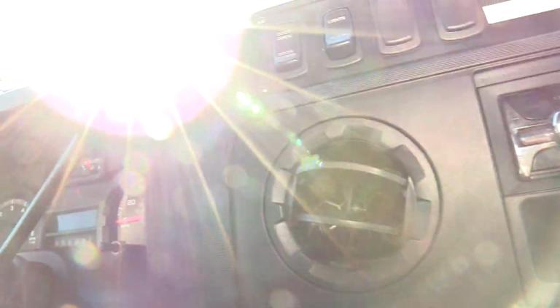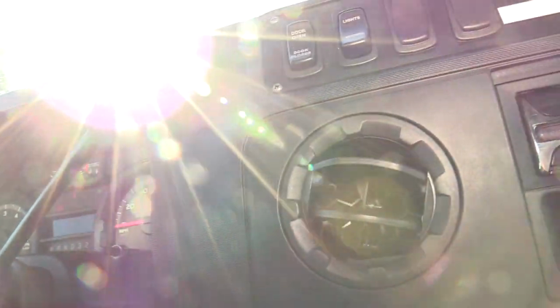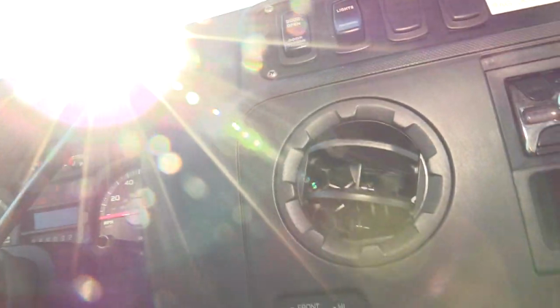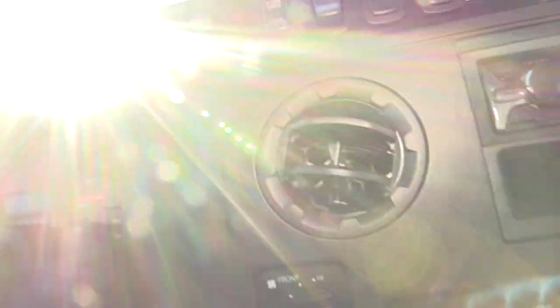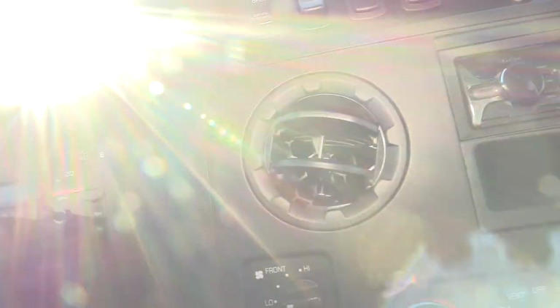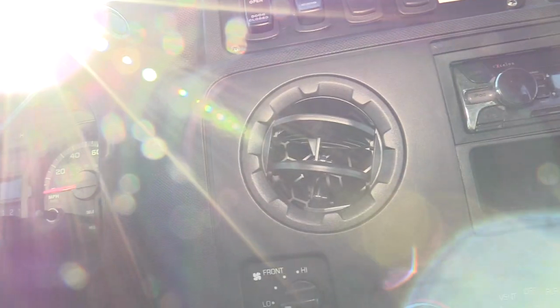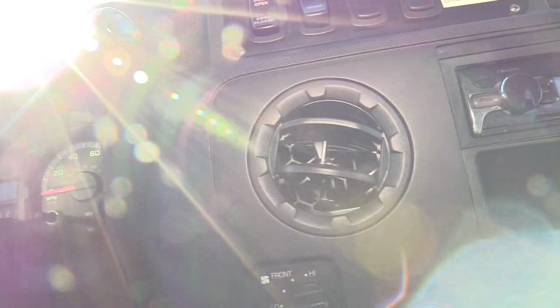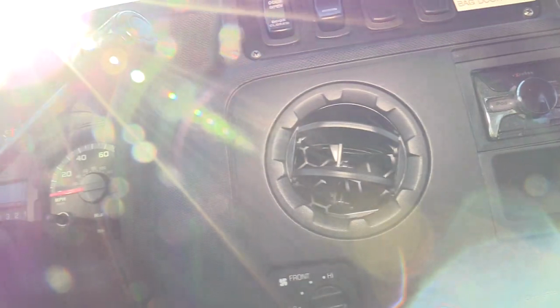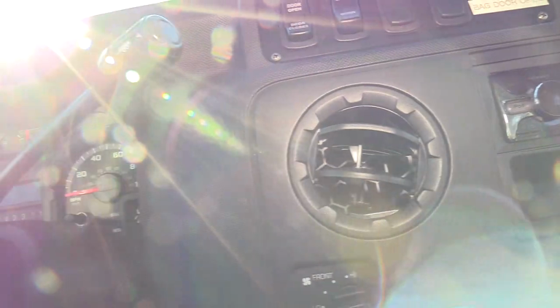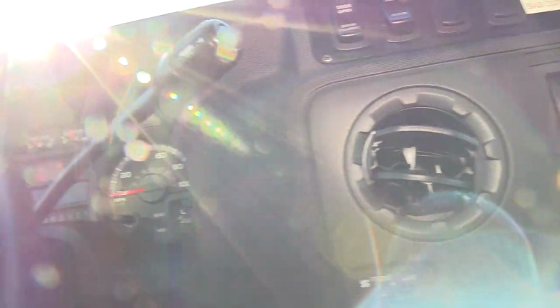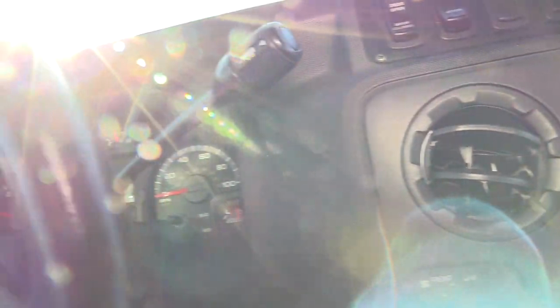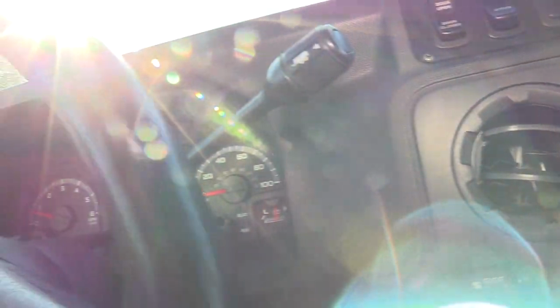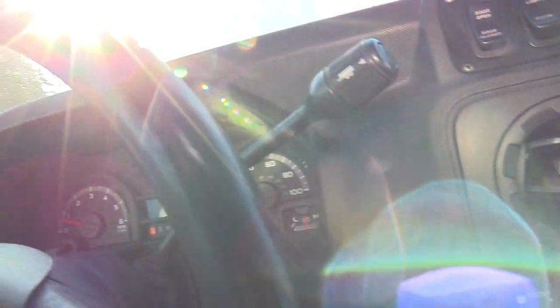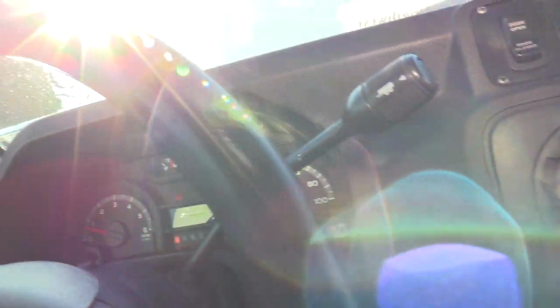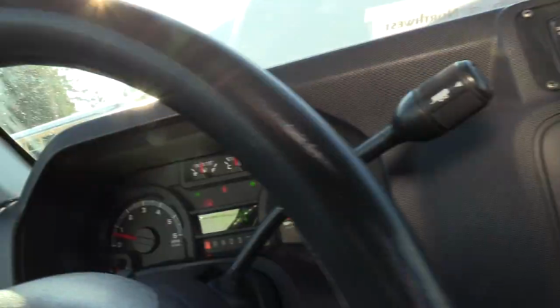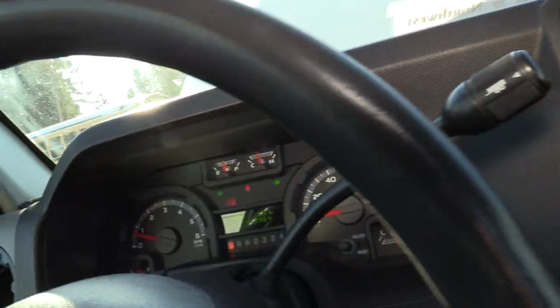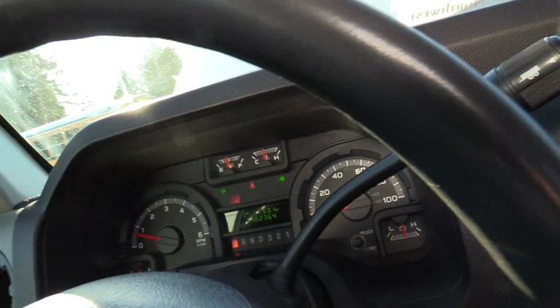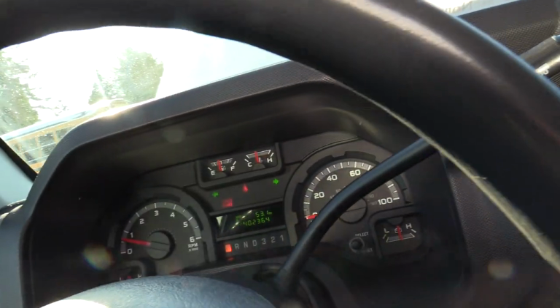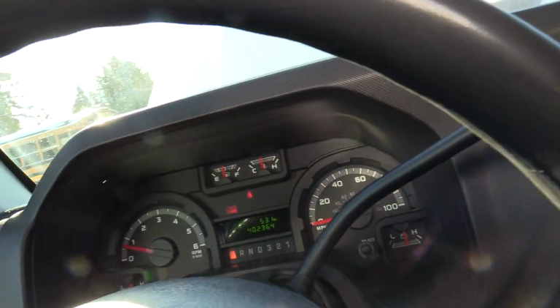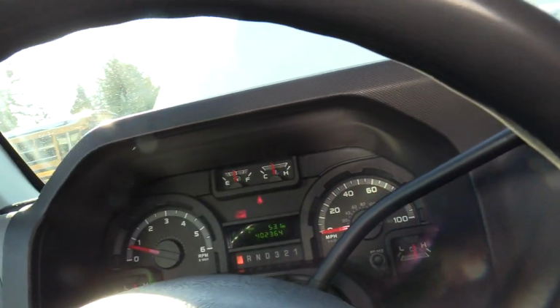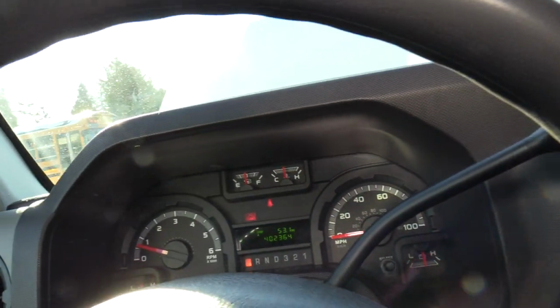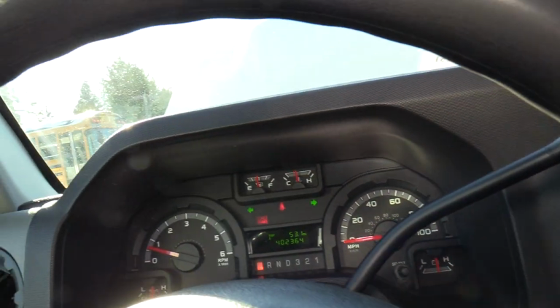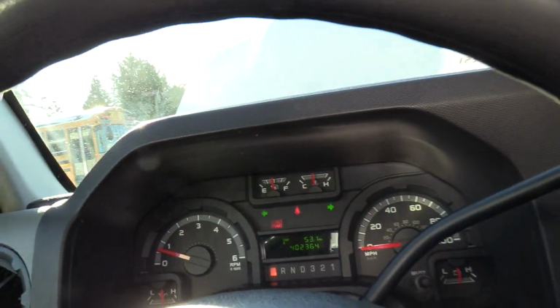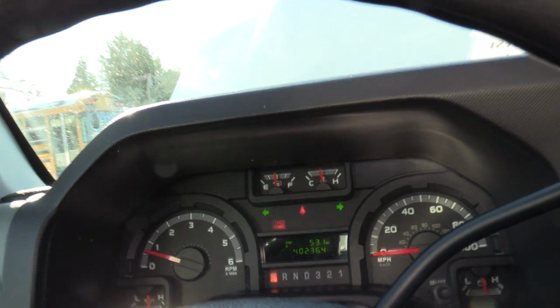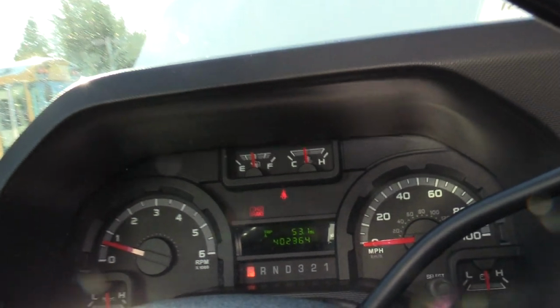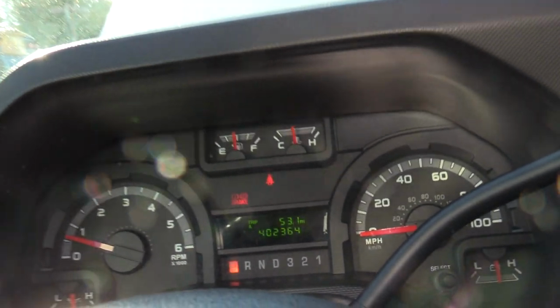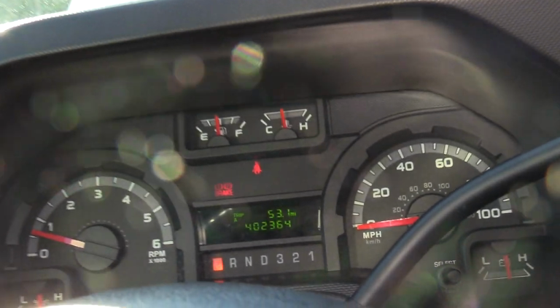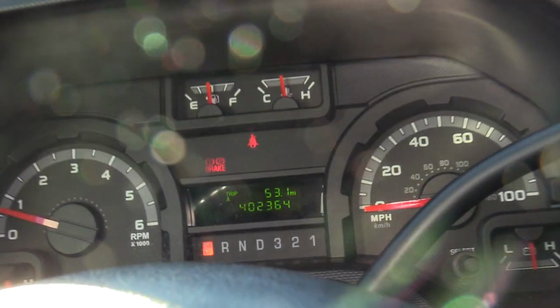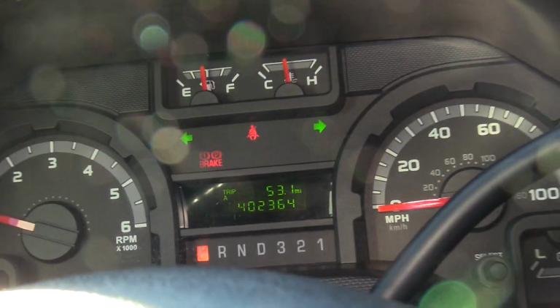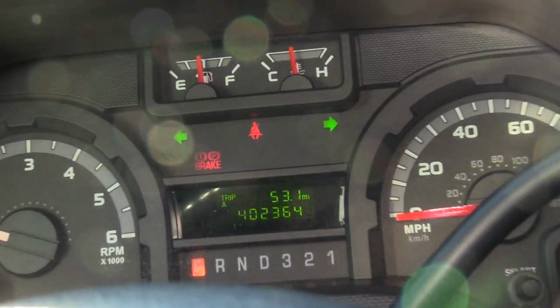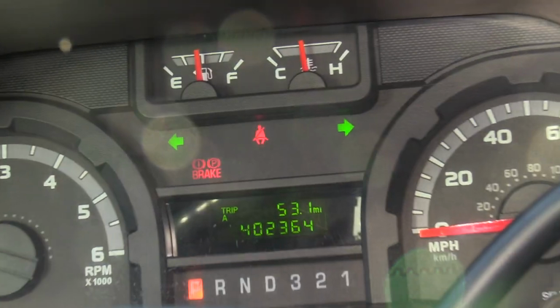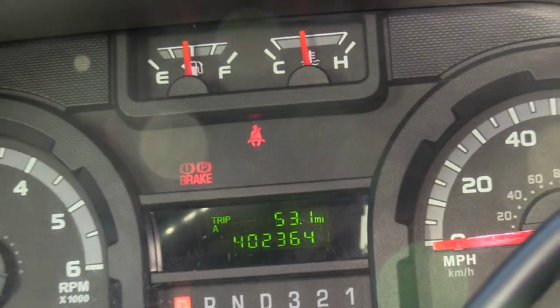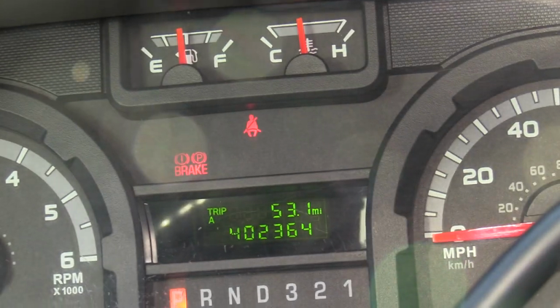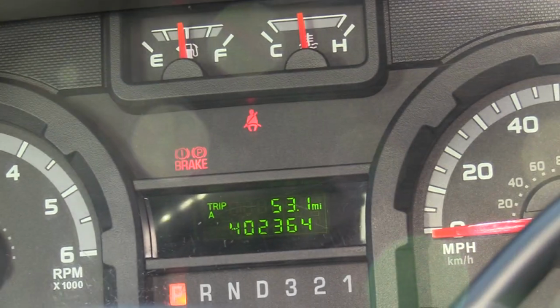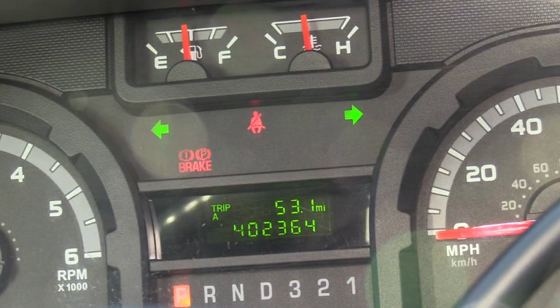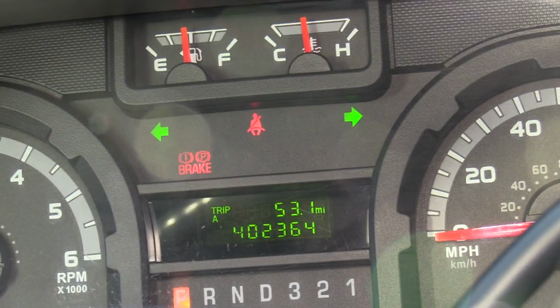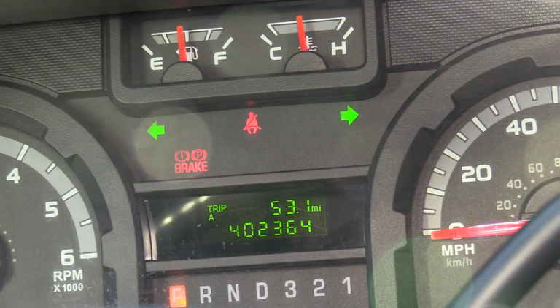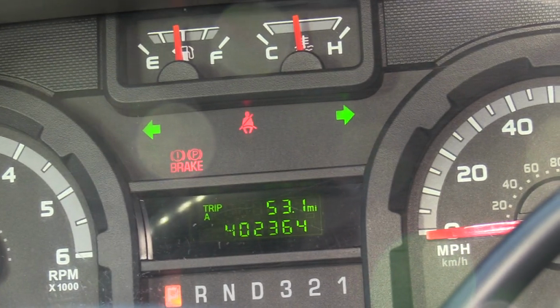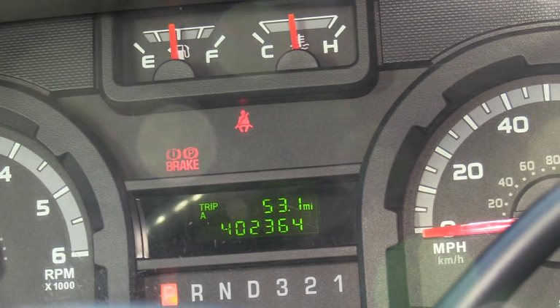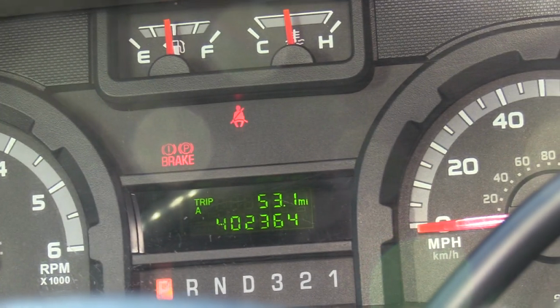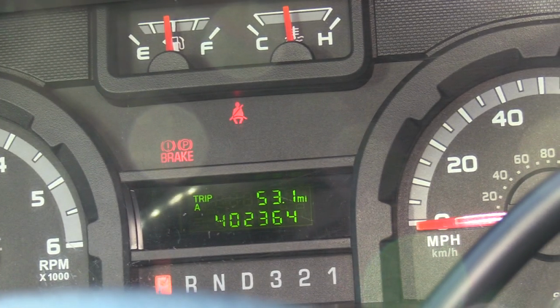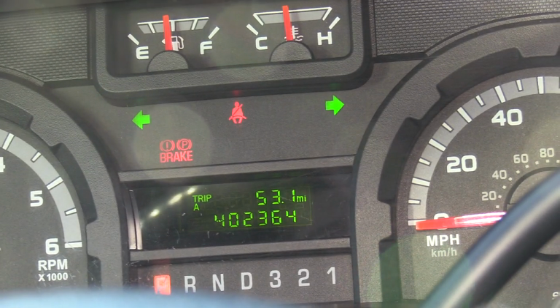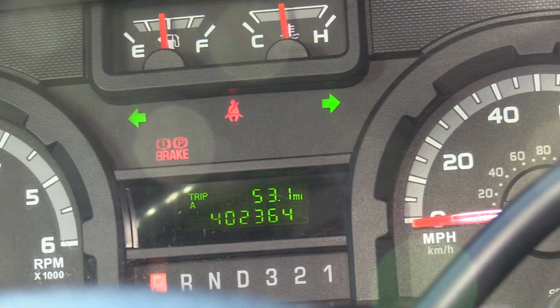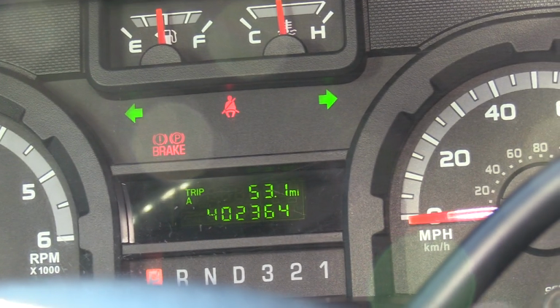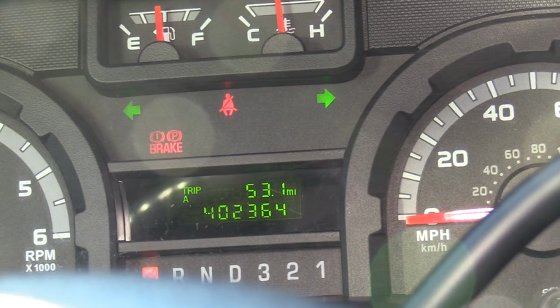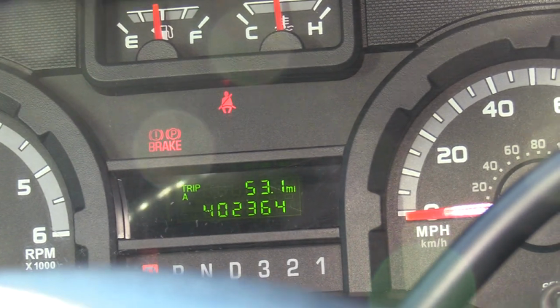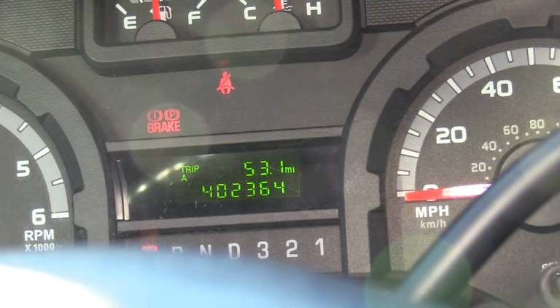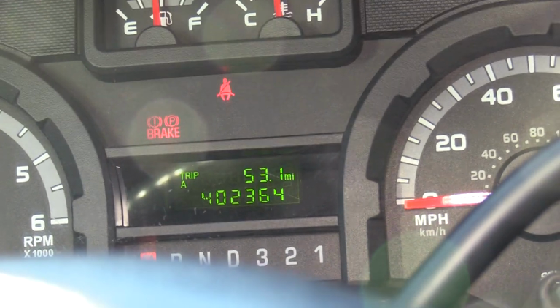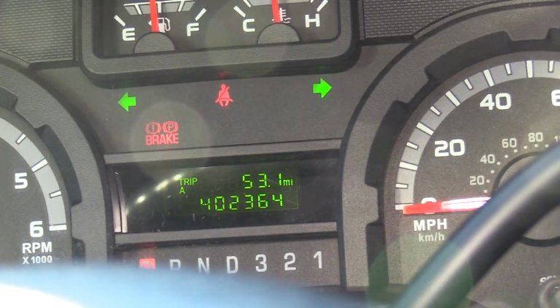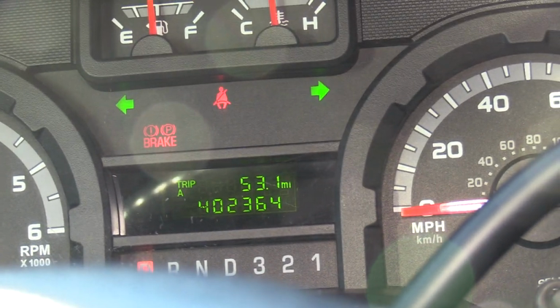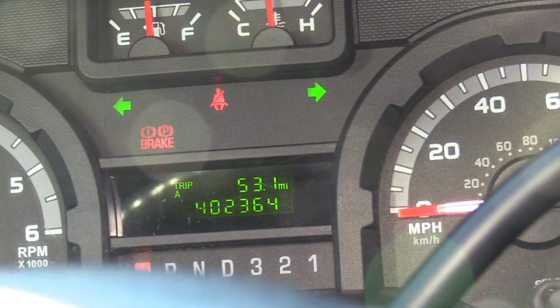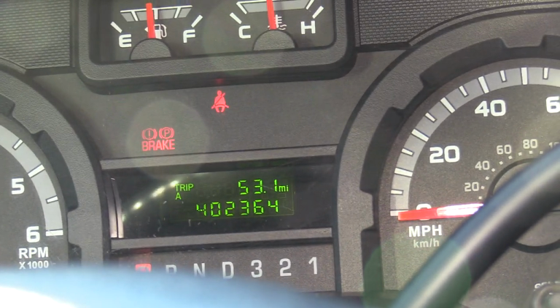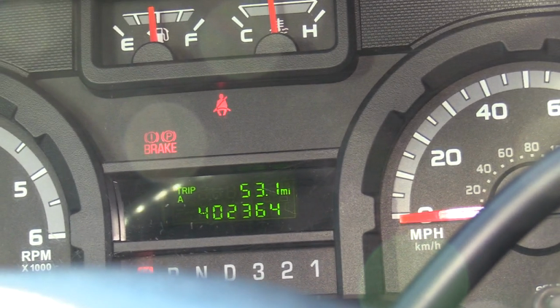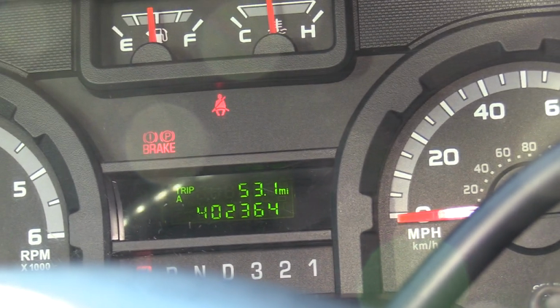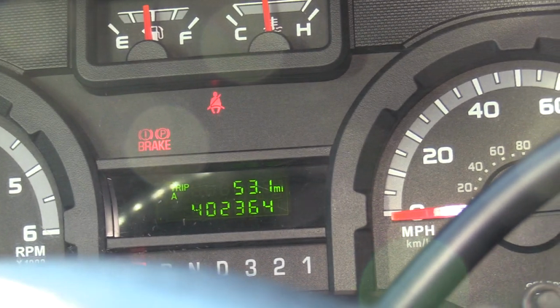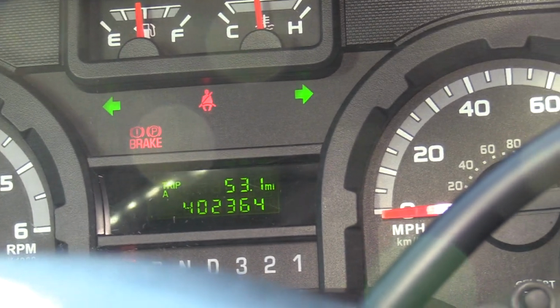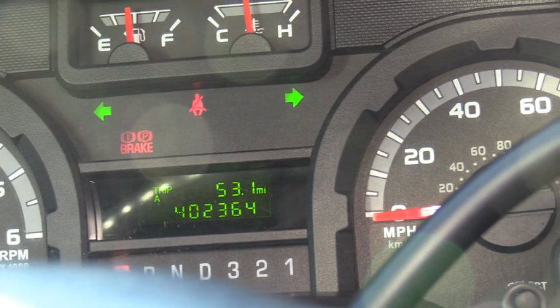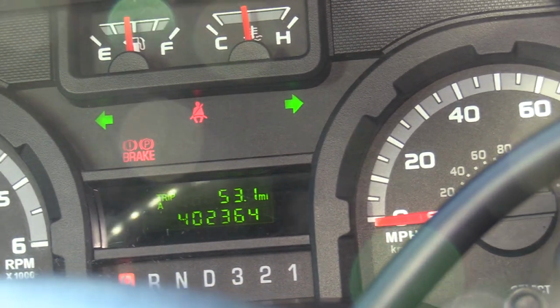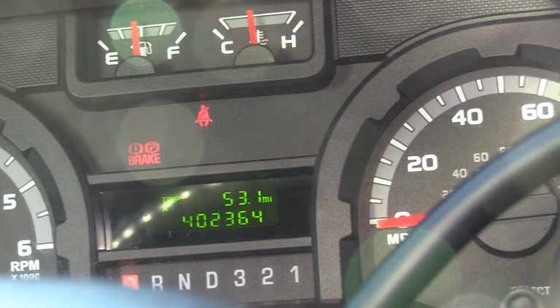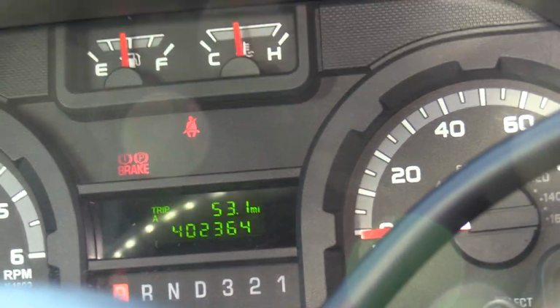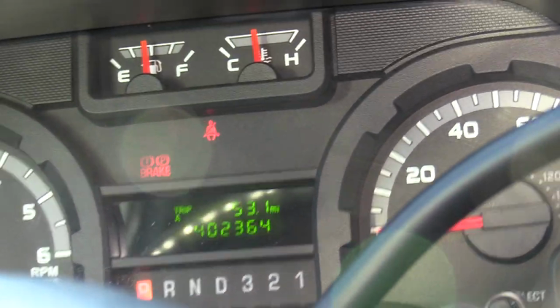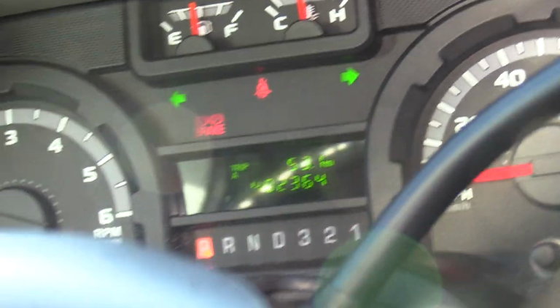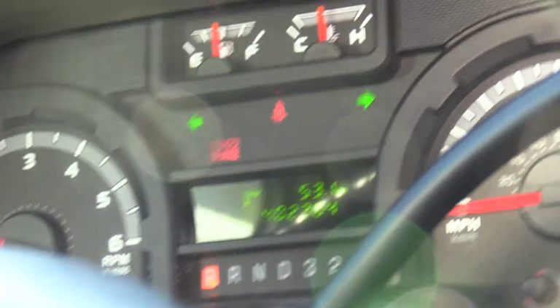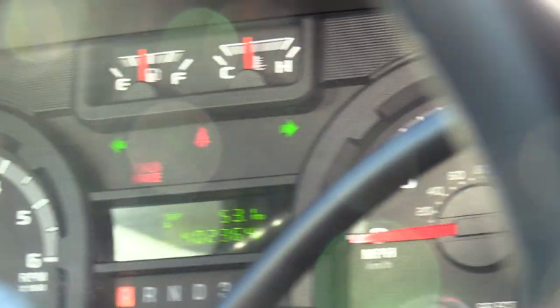As far as the miles, this has 402,364 miles on it.